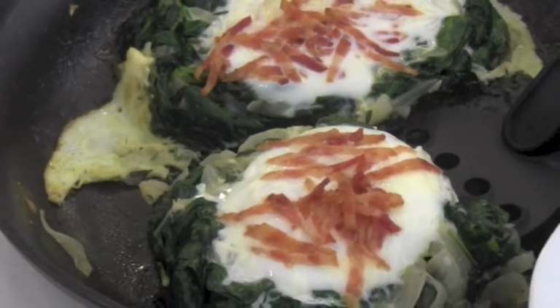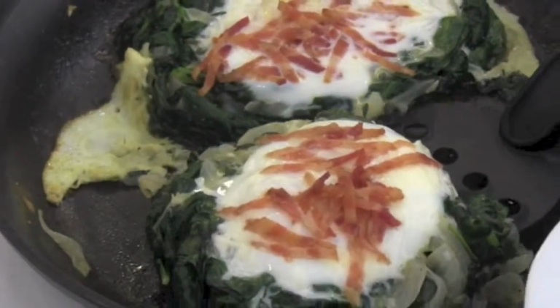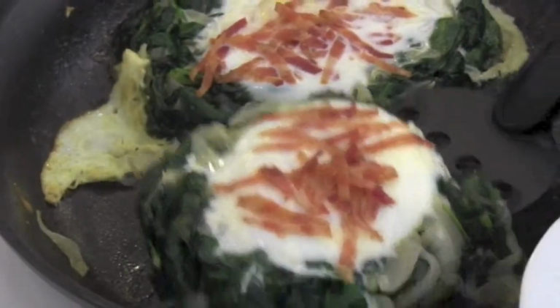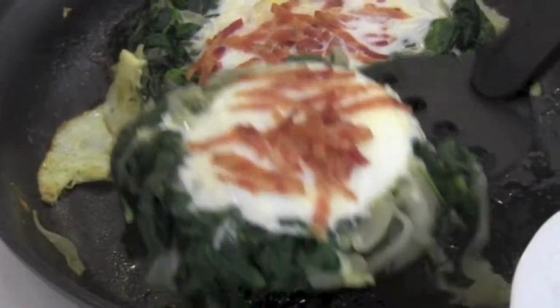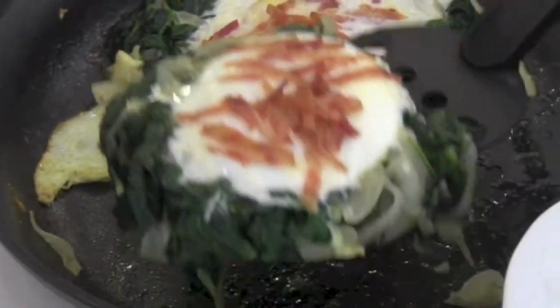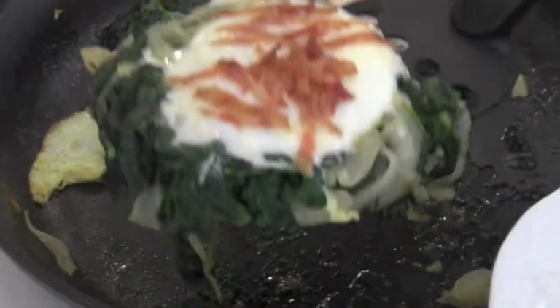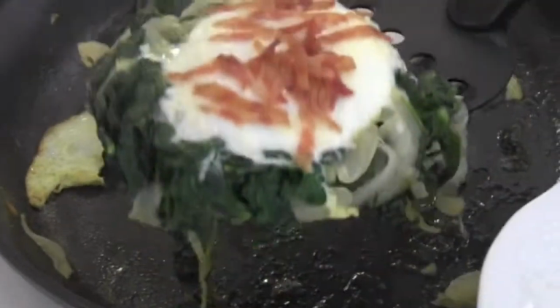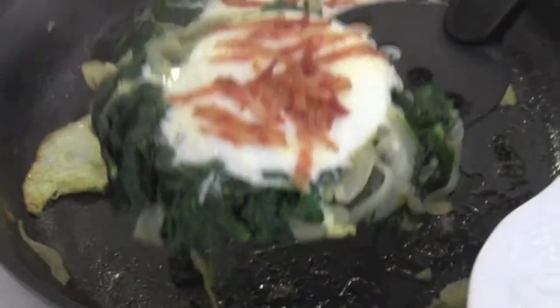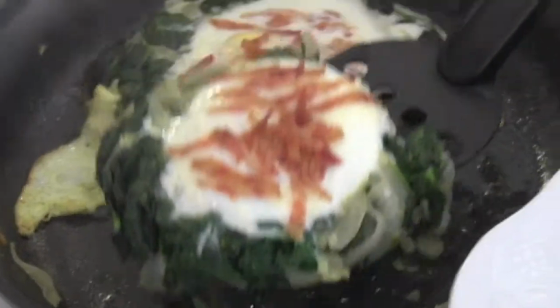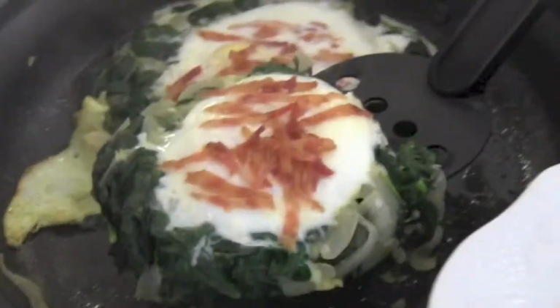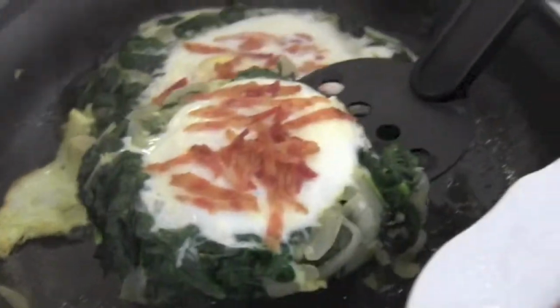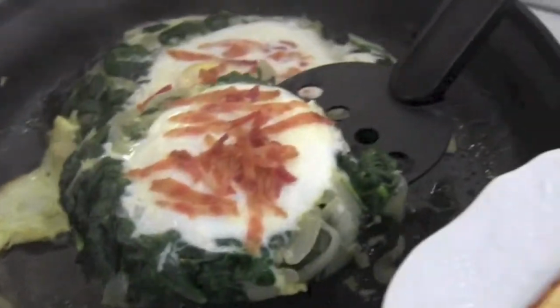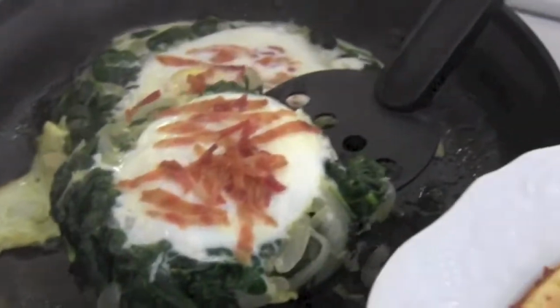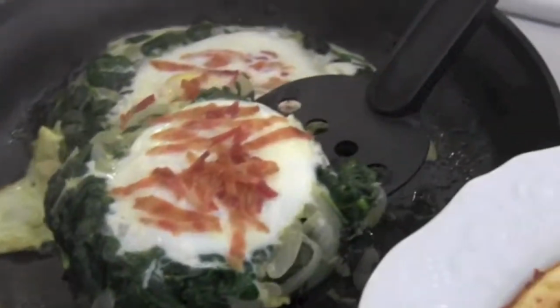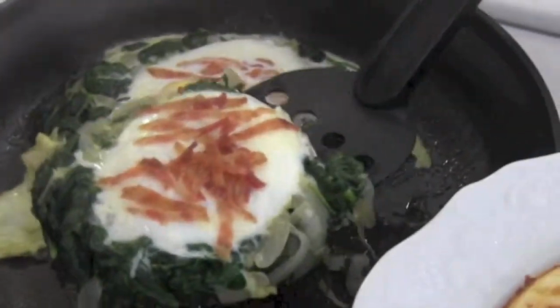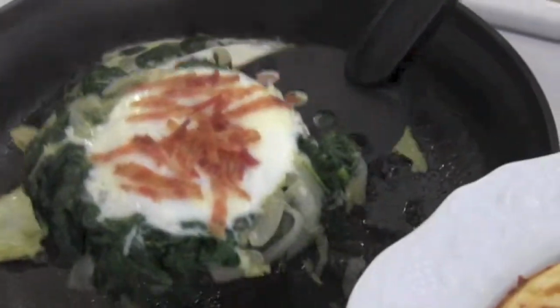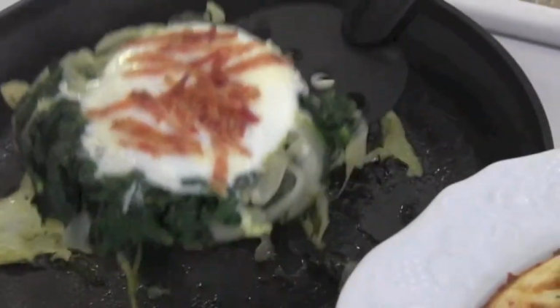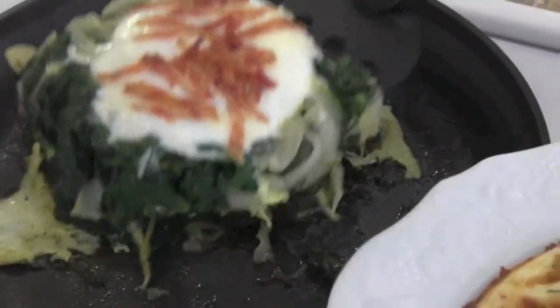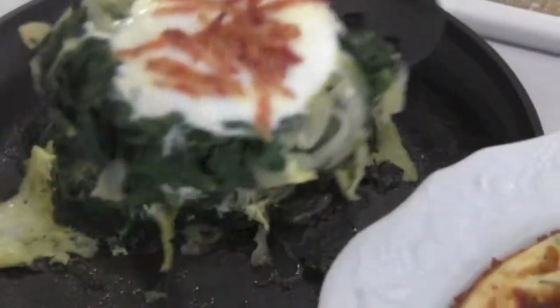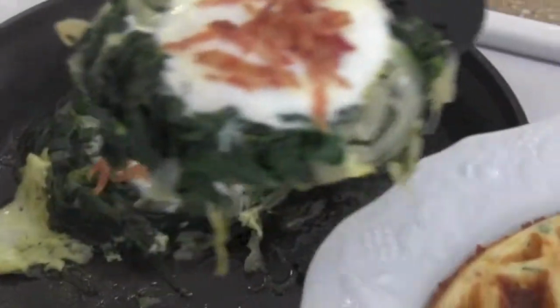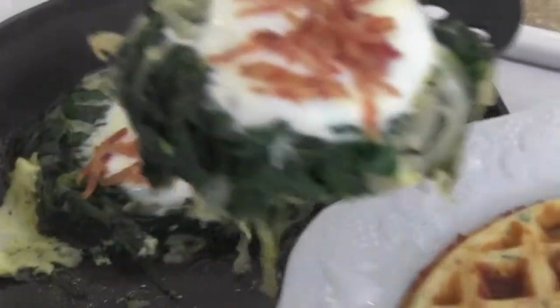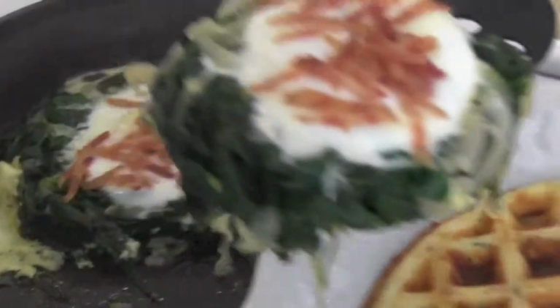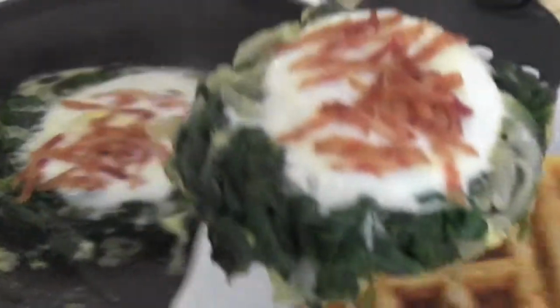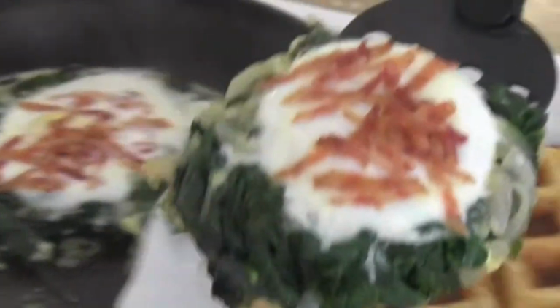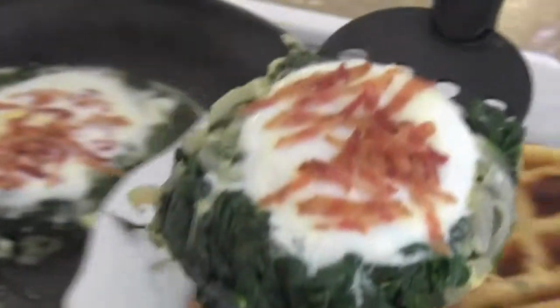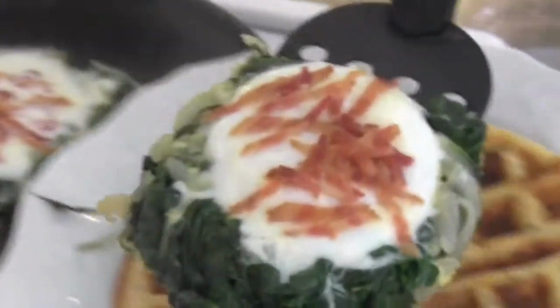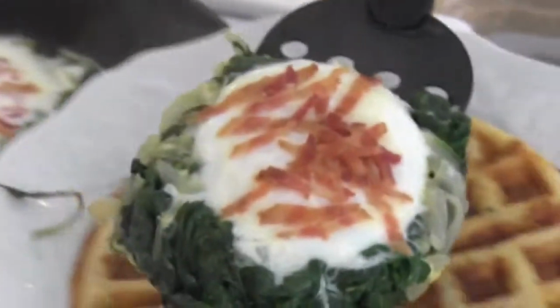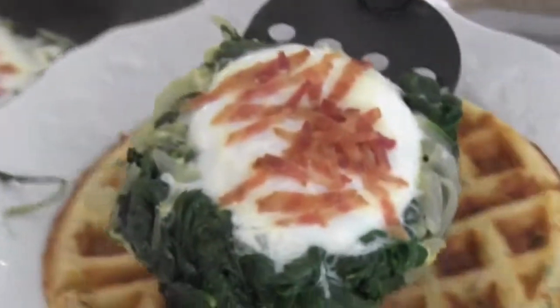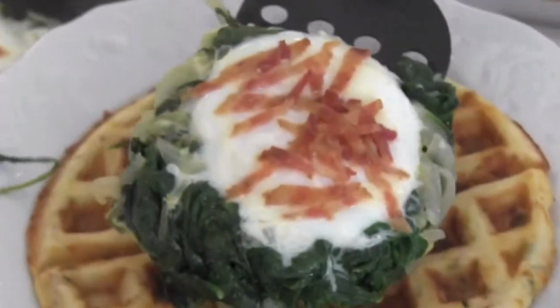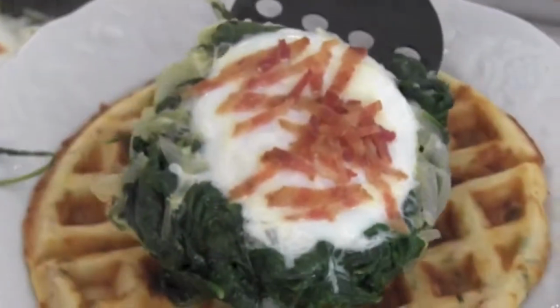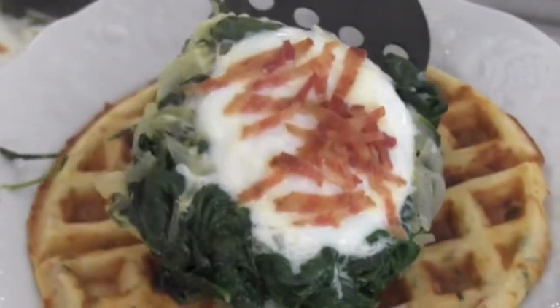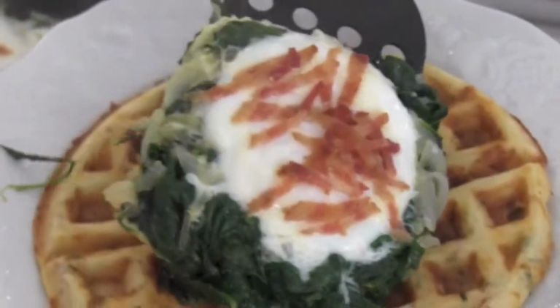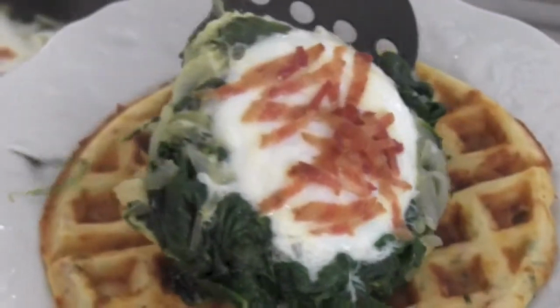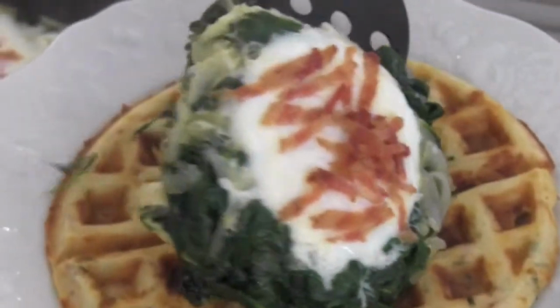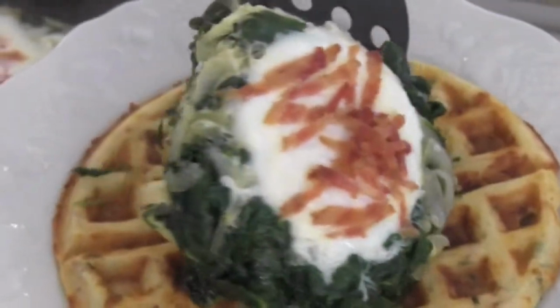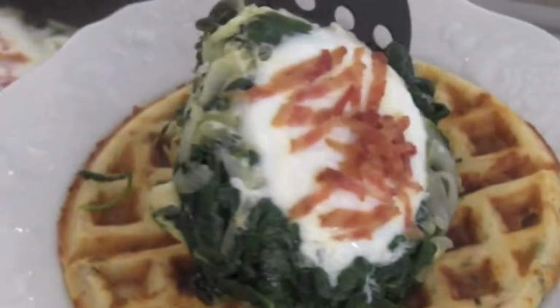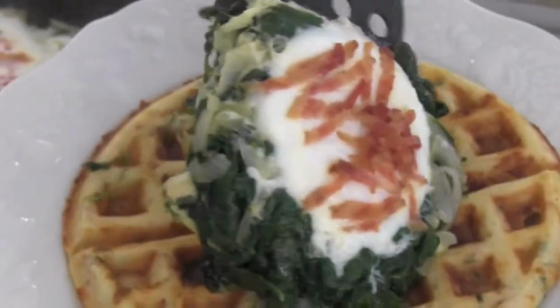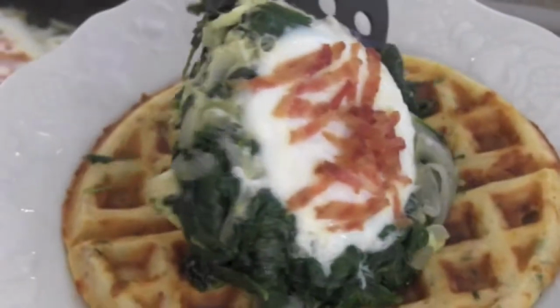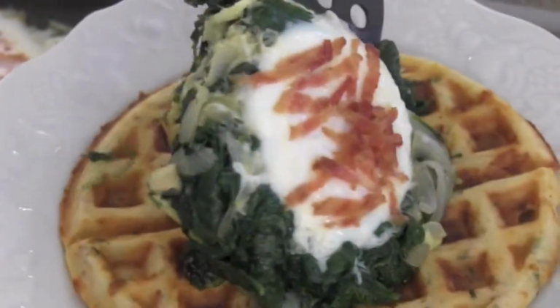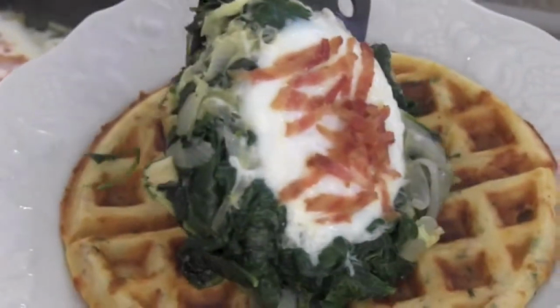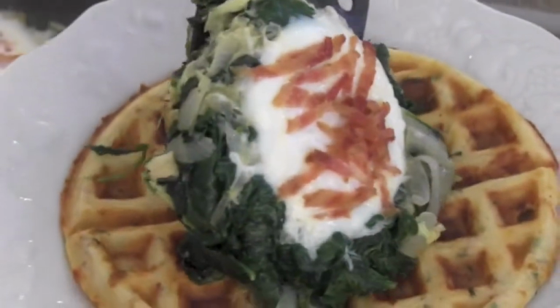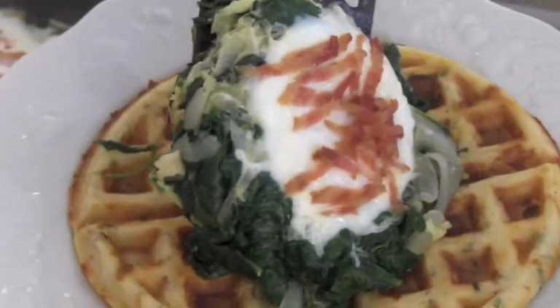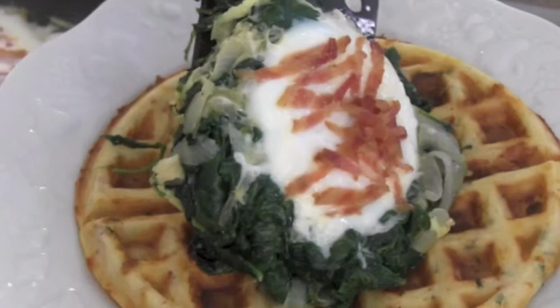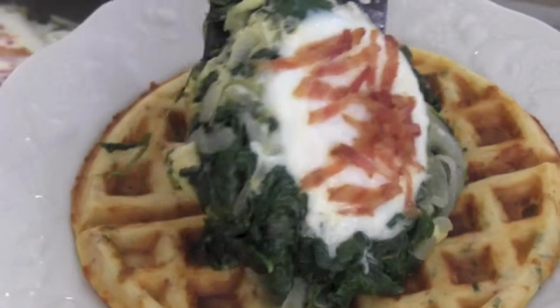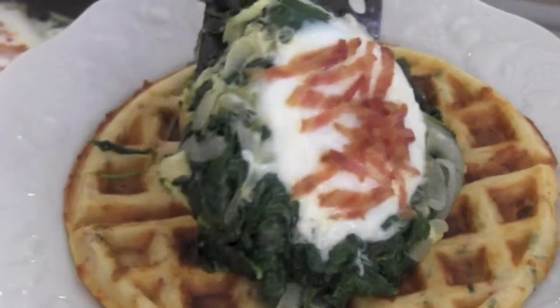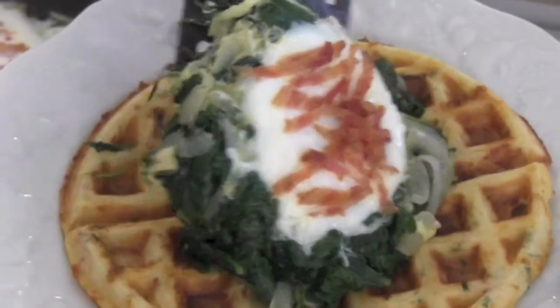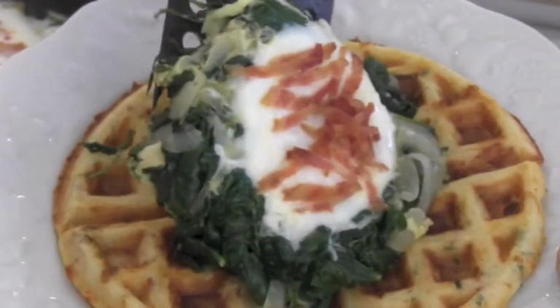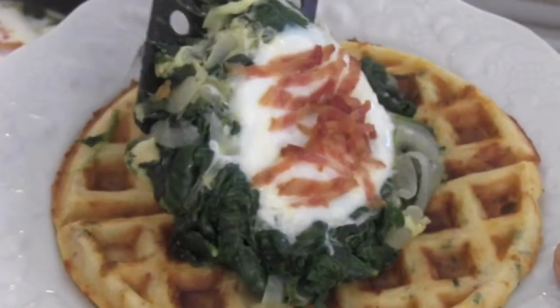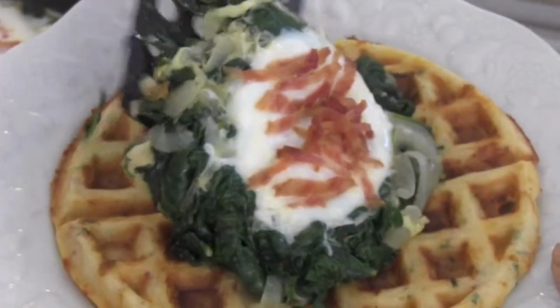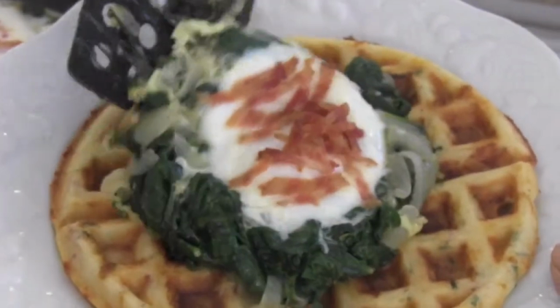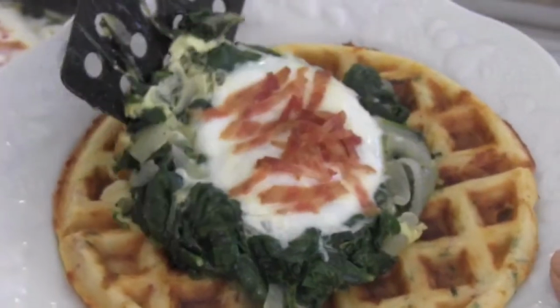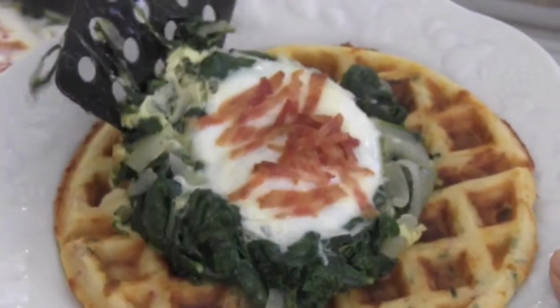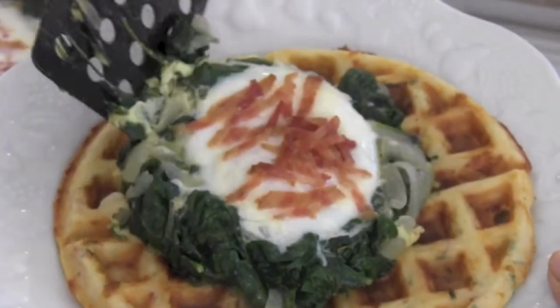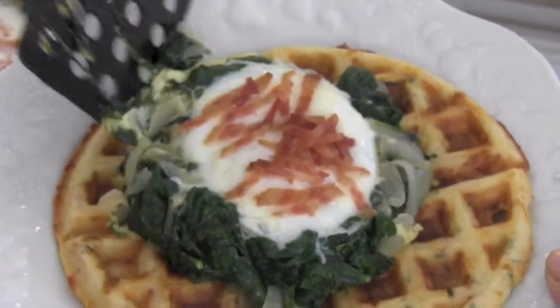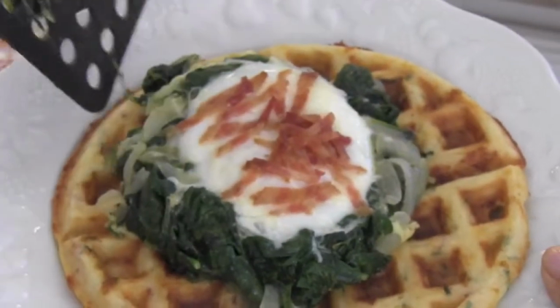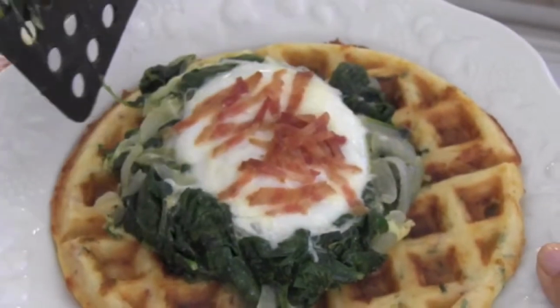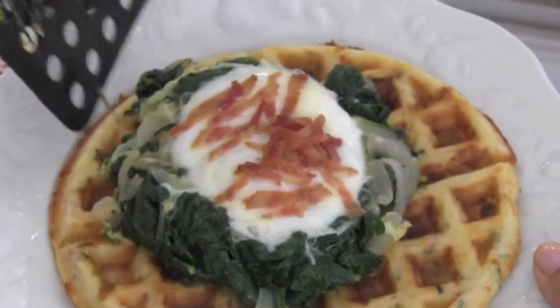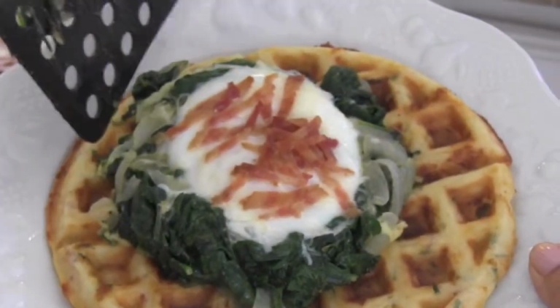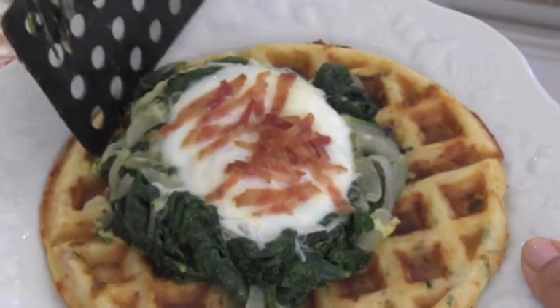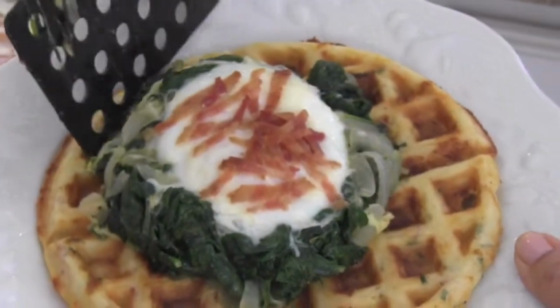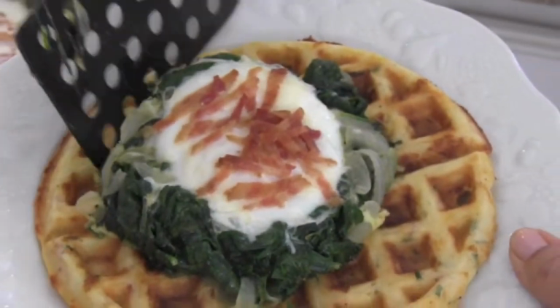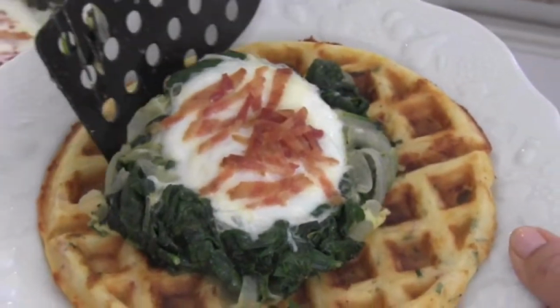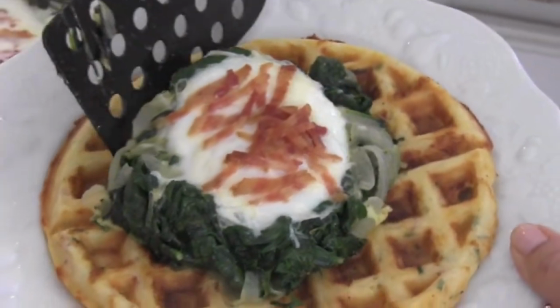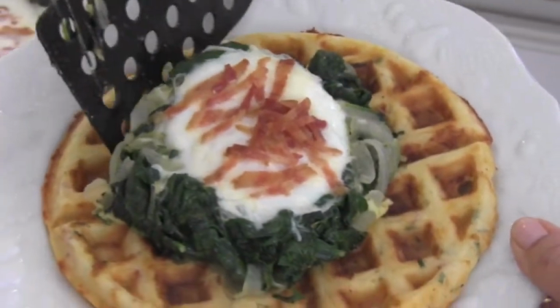Eggs have been on for three and a half minutes. Yolks are still soft. Now it's time to dish up onto our waffle.